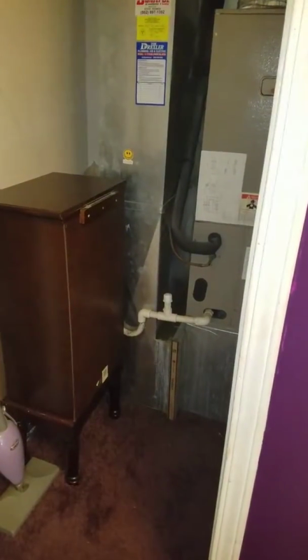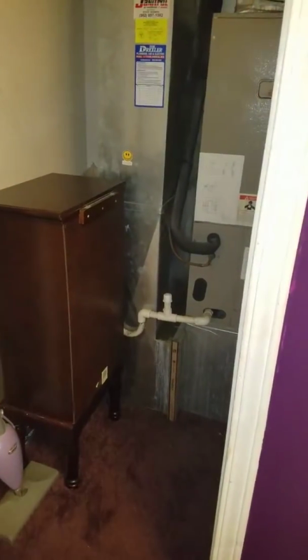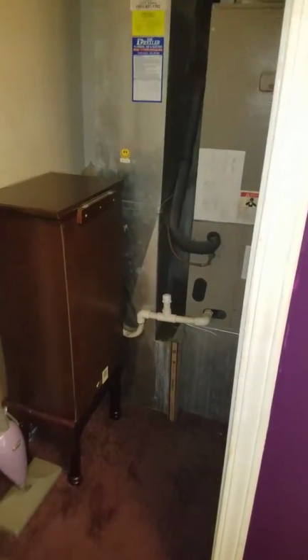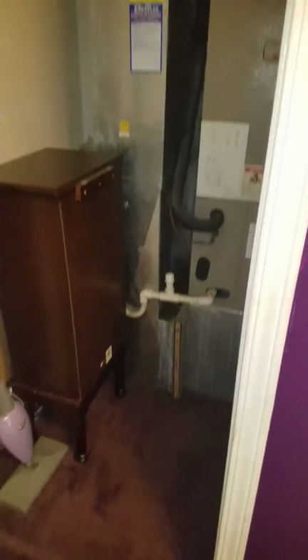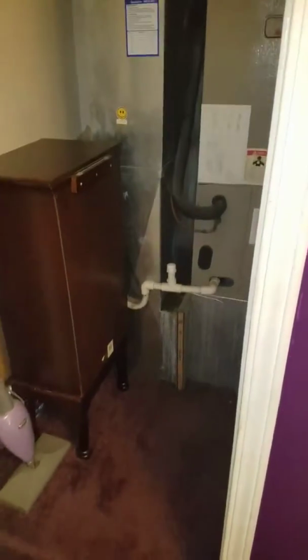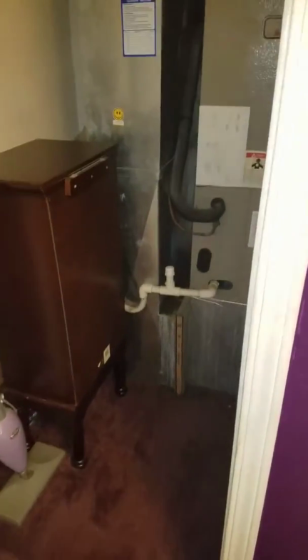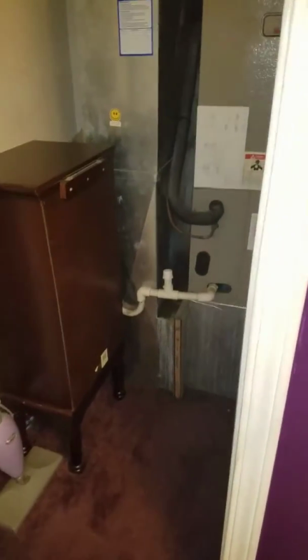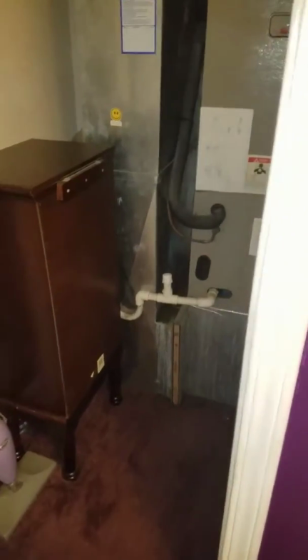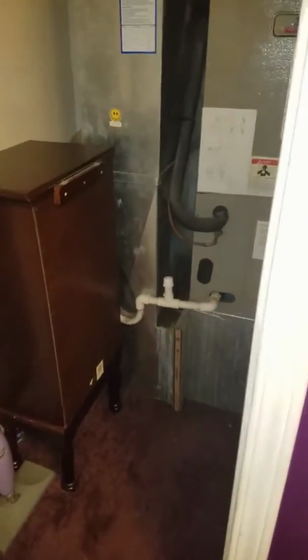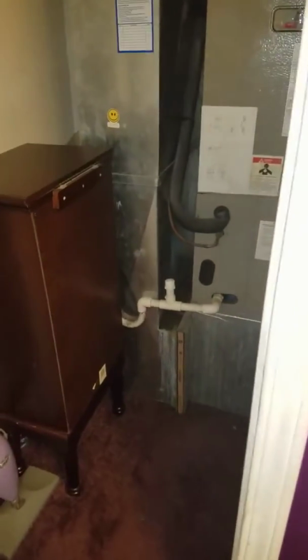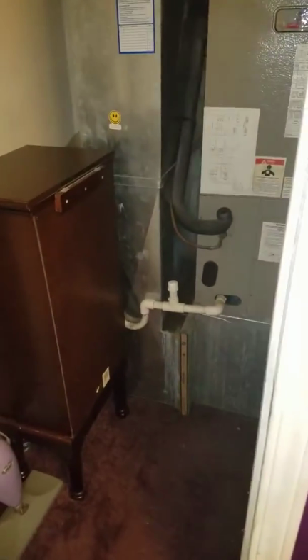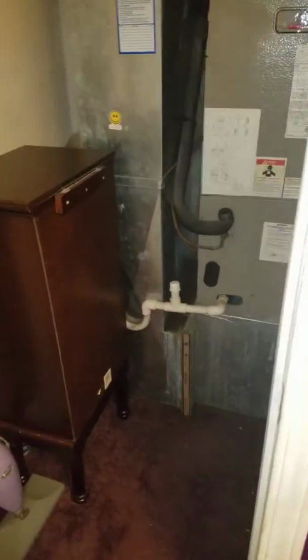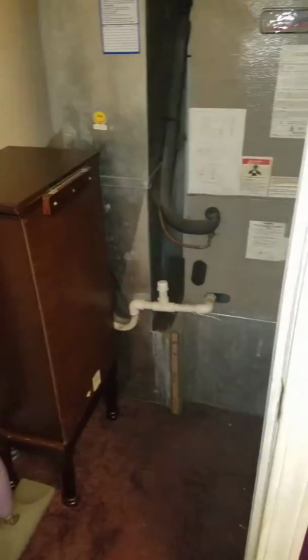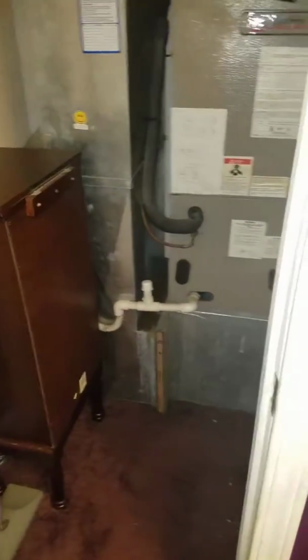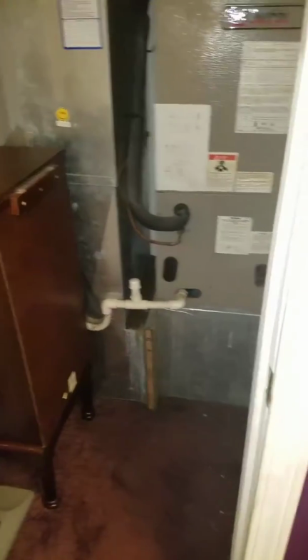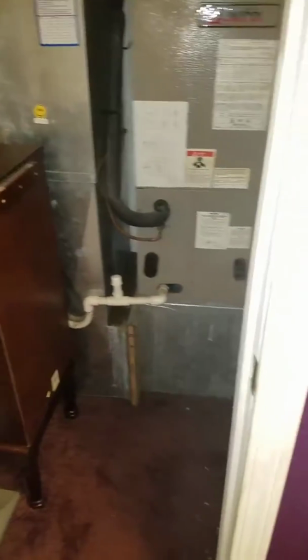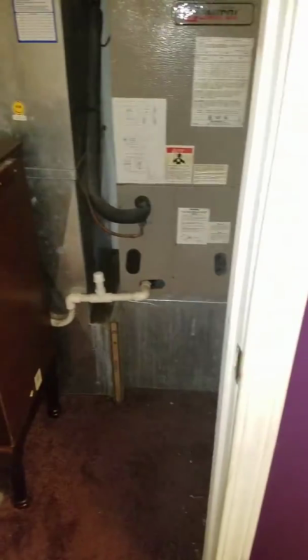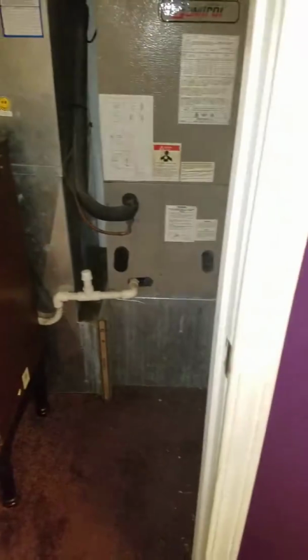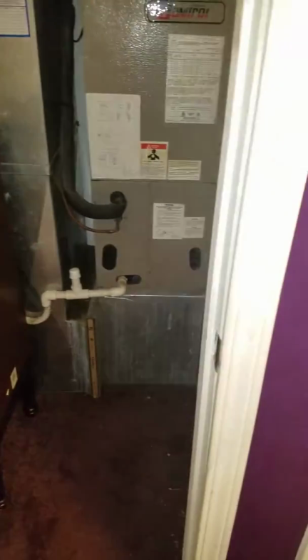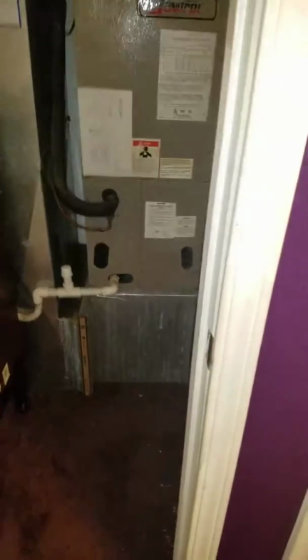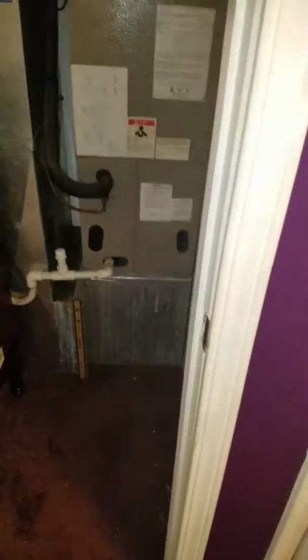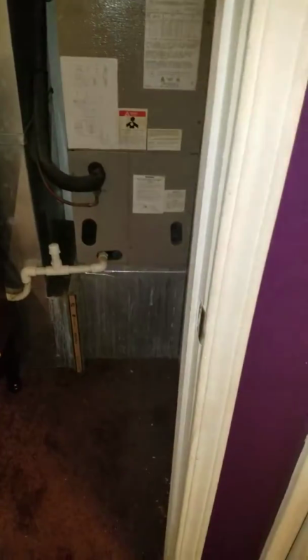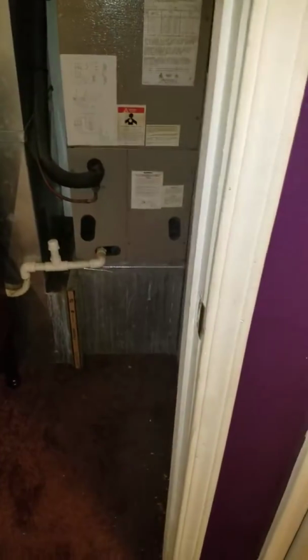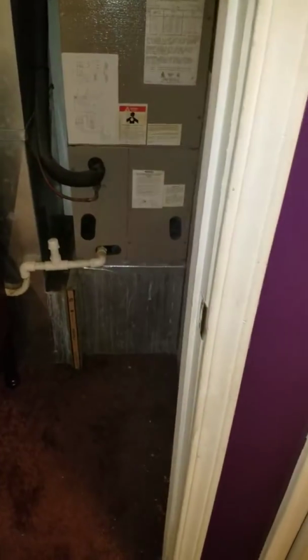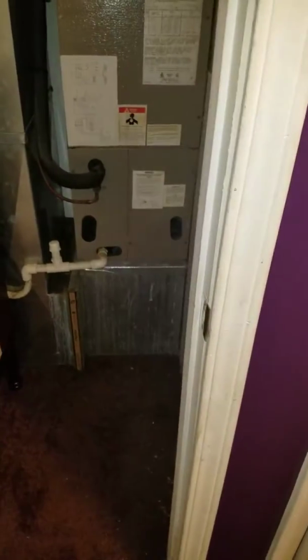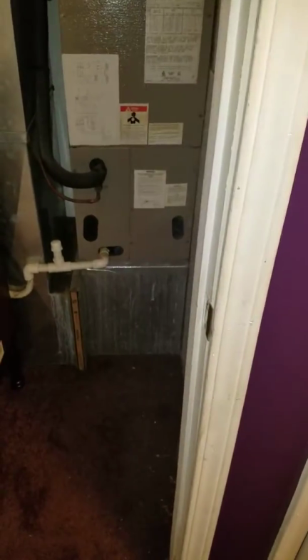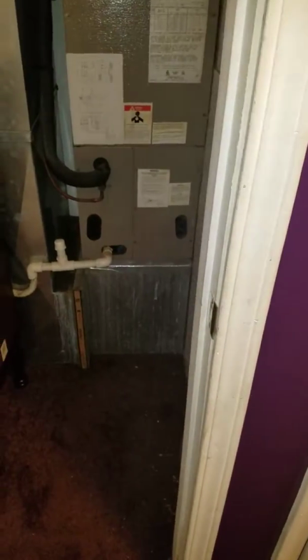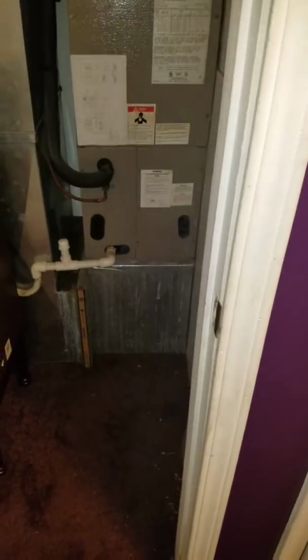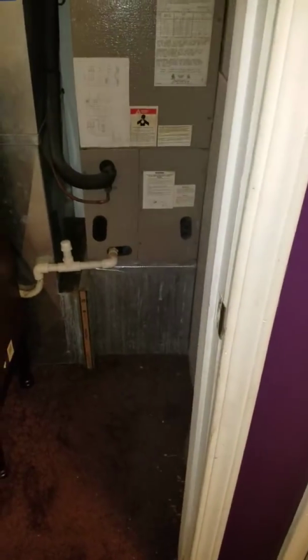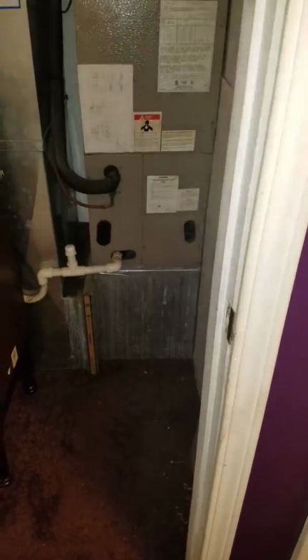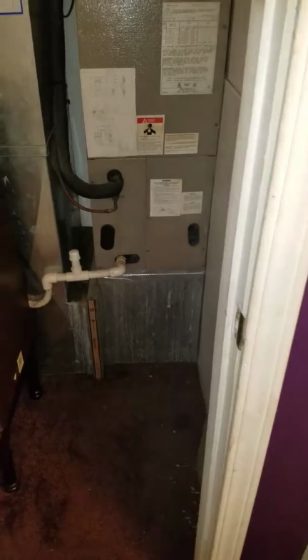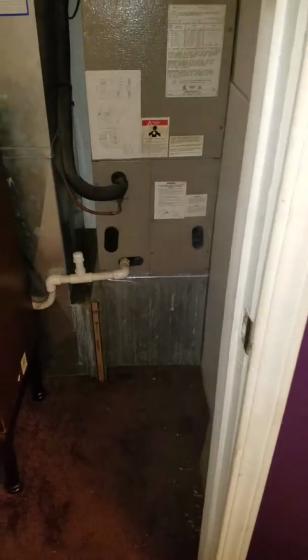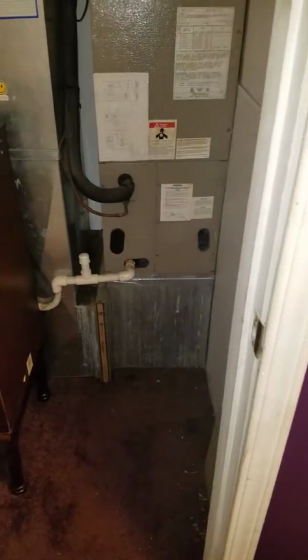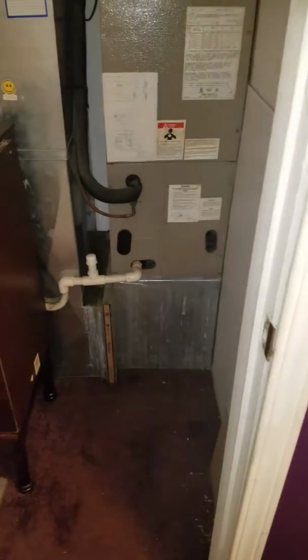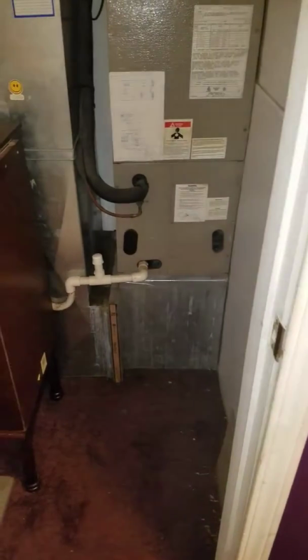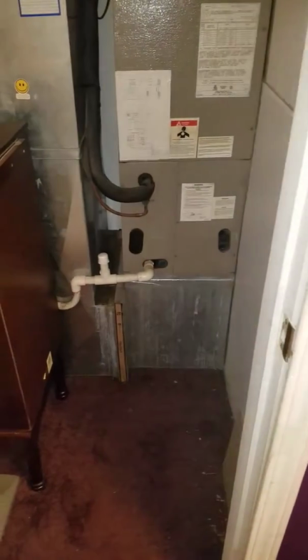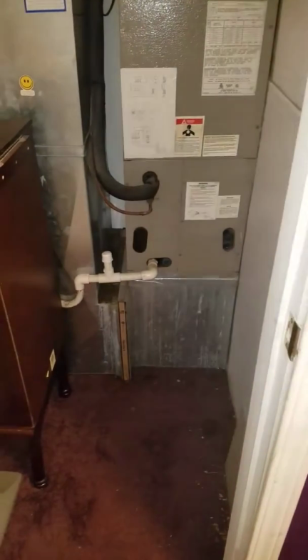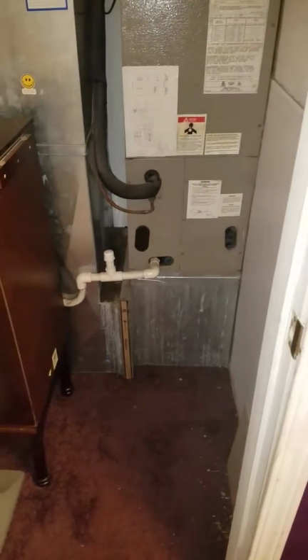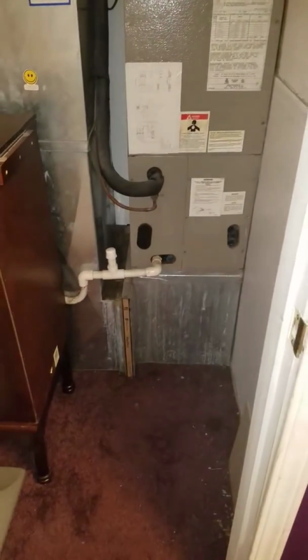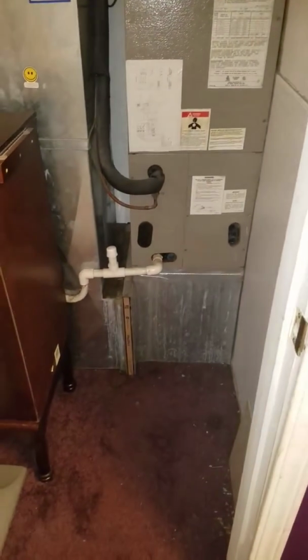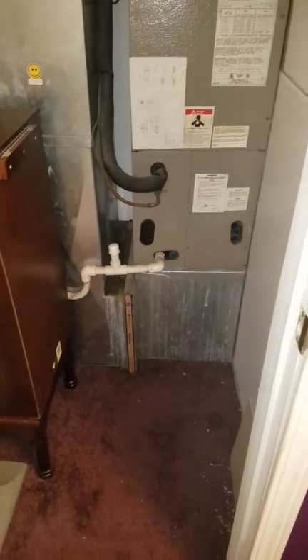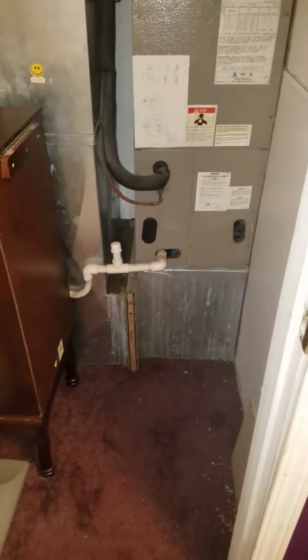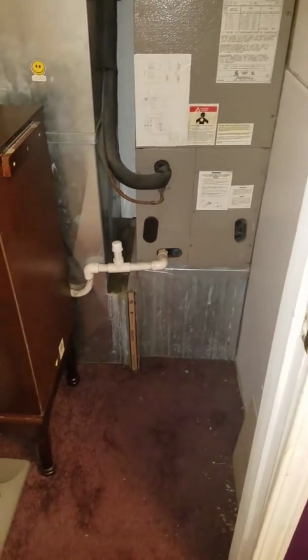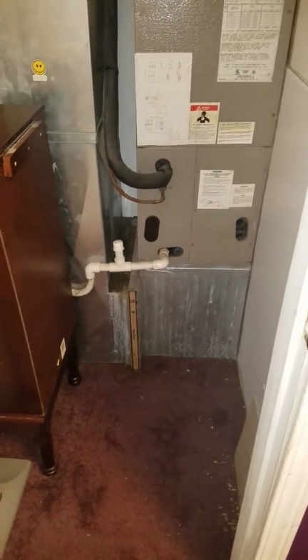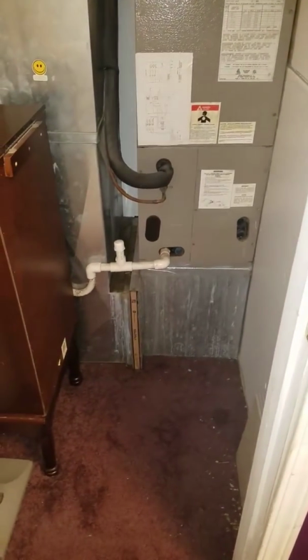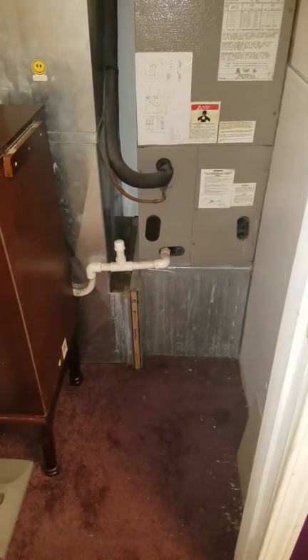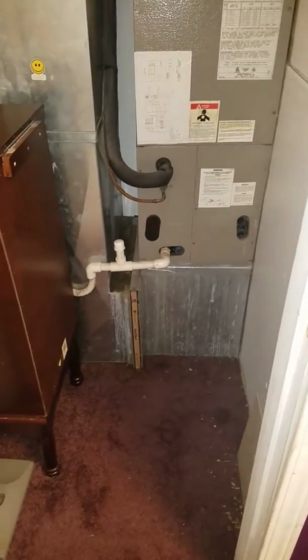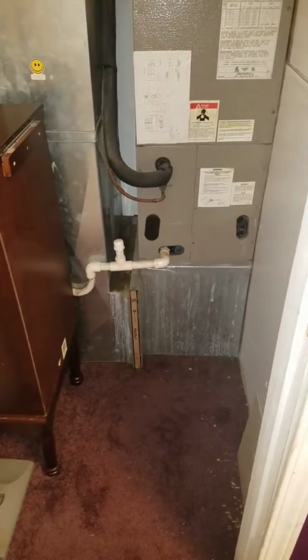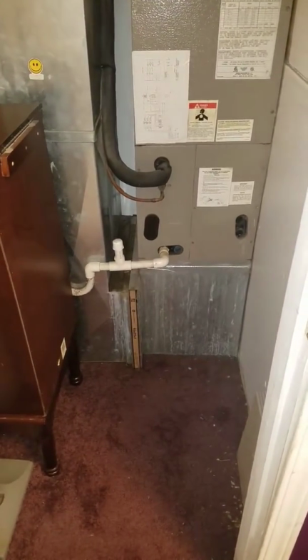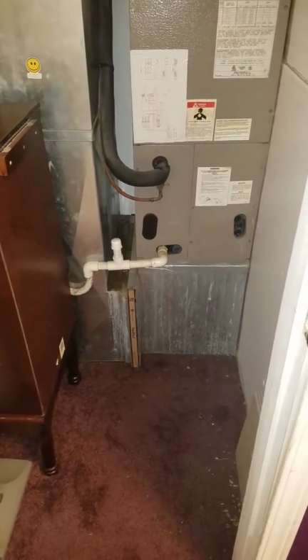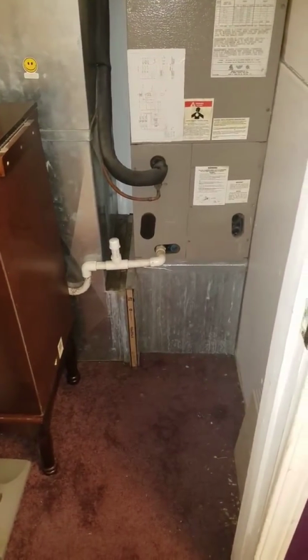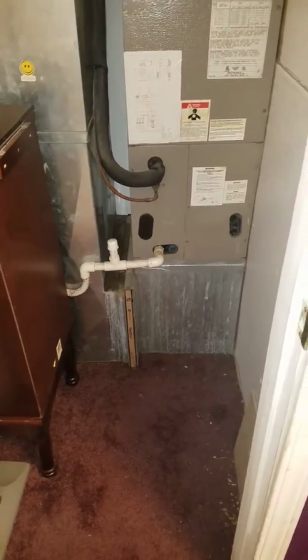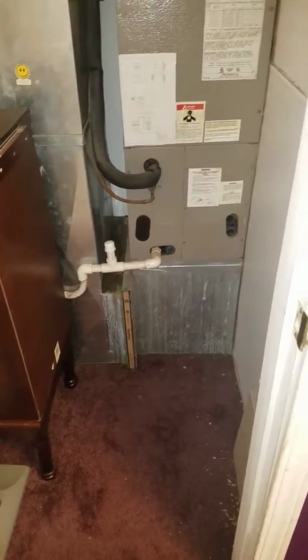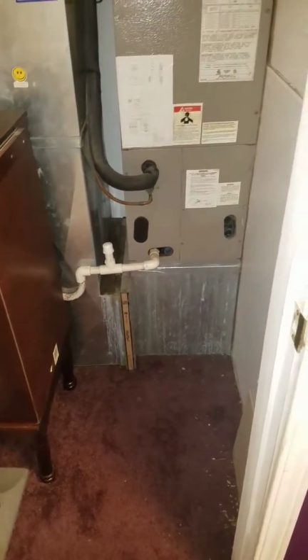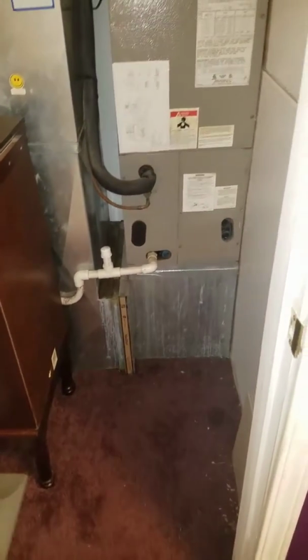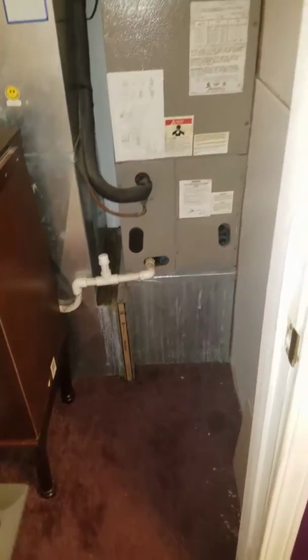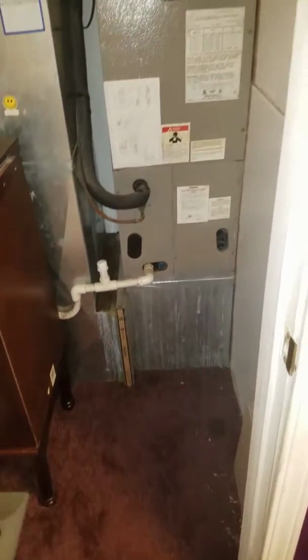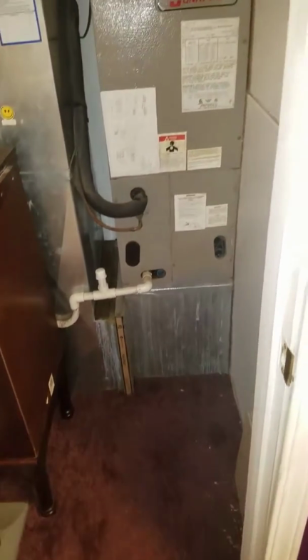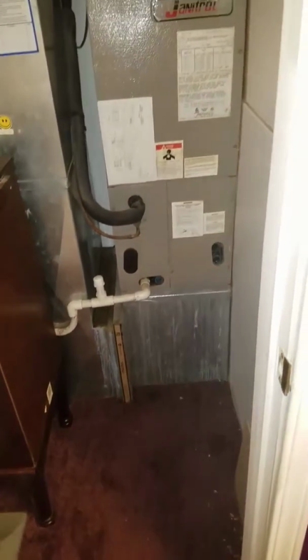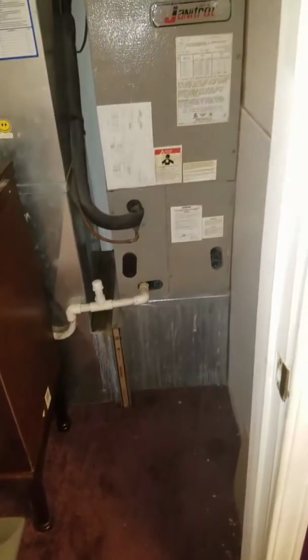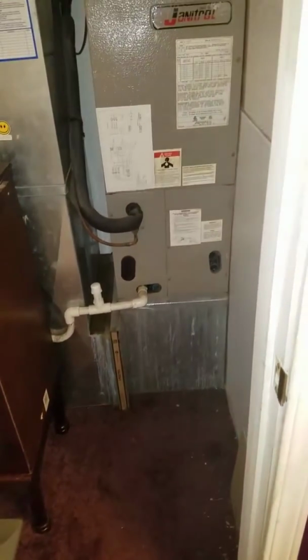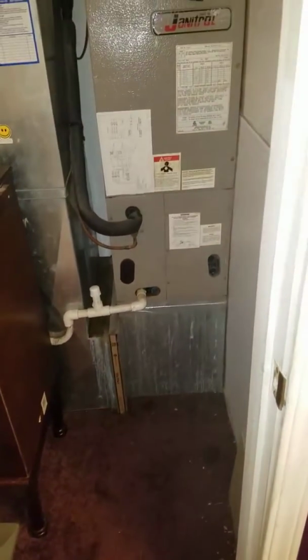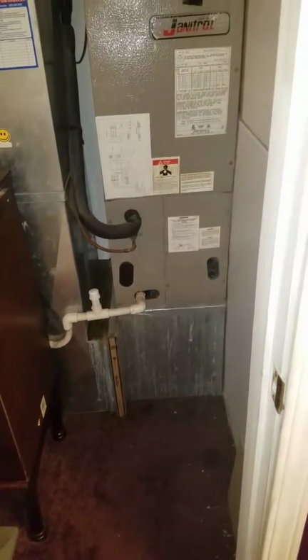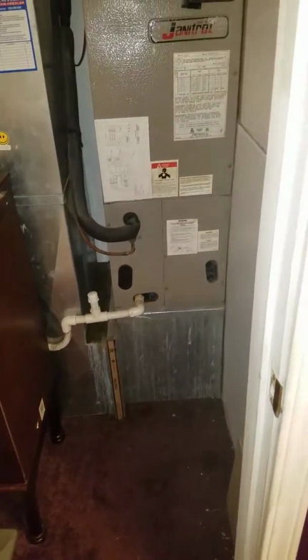Okay guys, I'm in the Colvin residence and I'm looking at a Goodman air handler, two and a half ton.